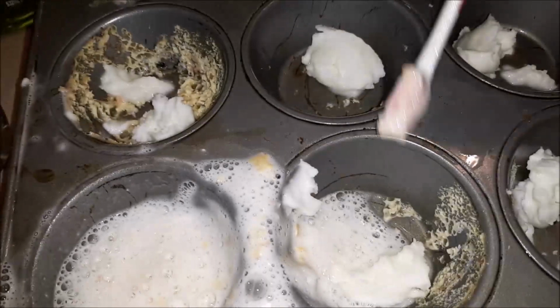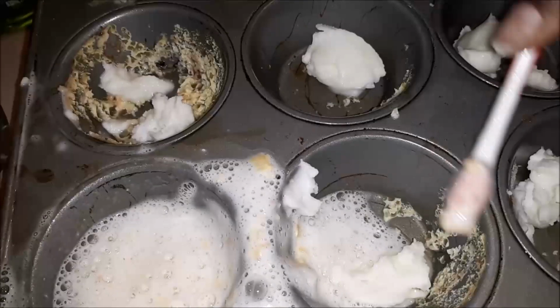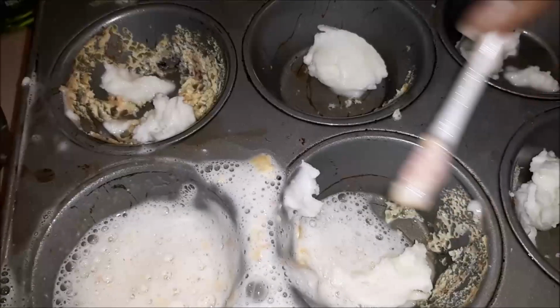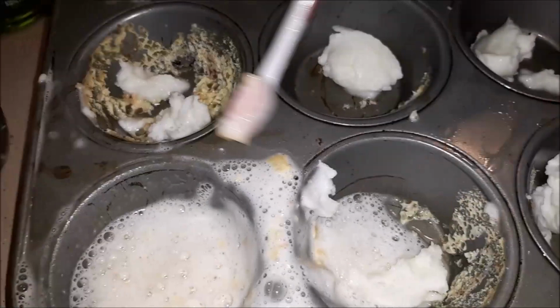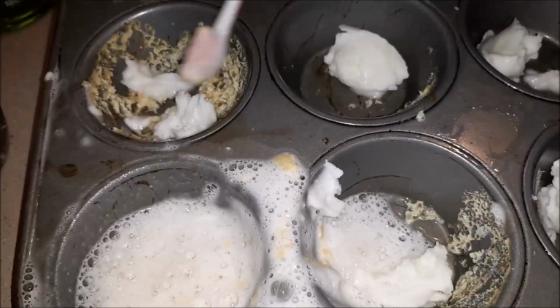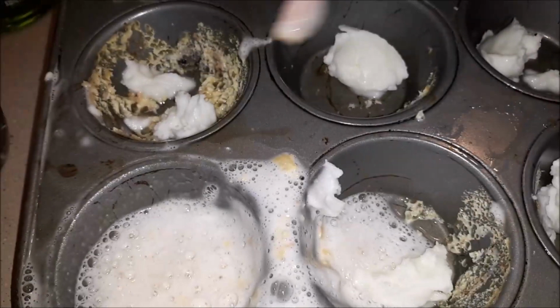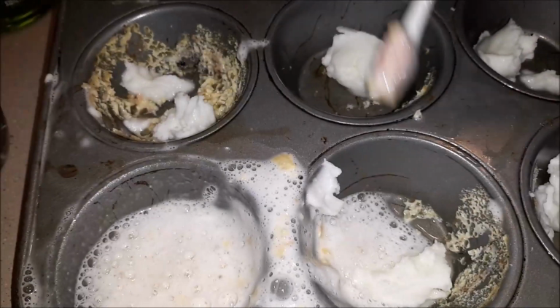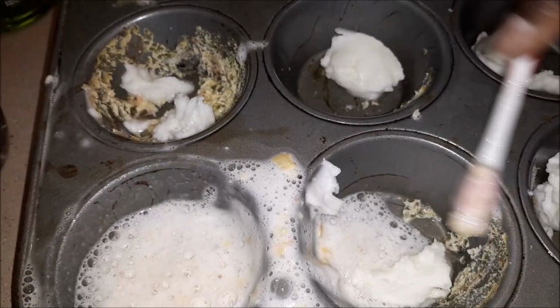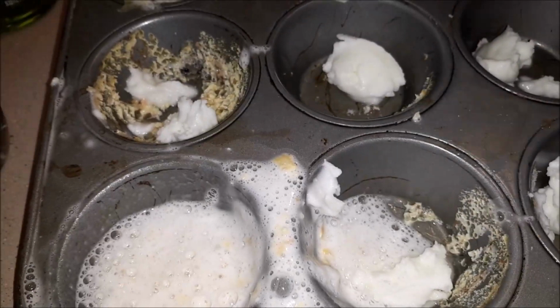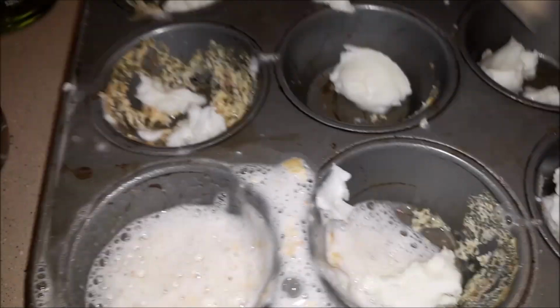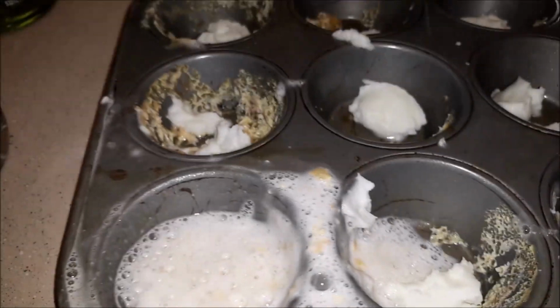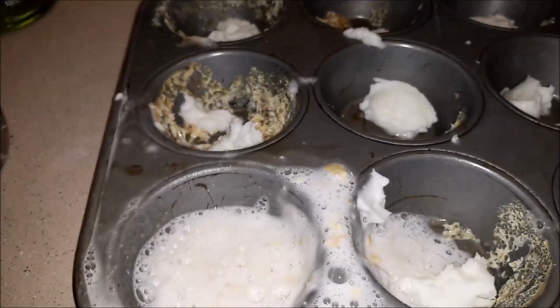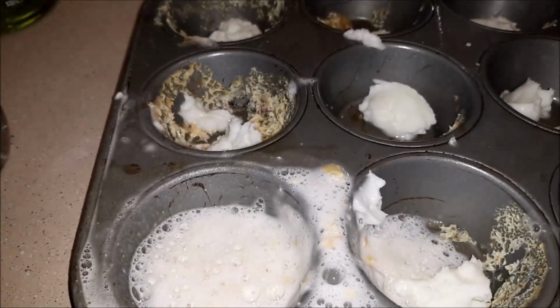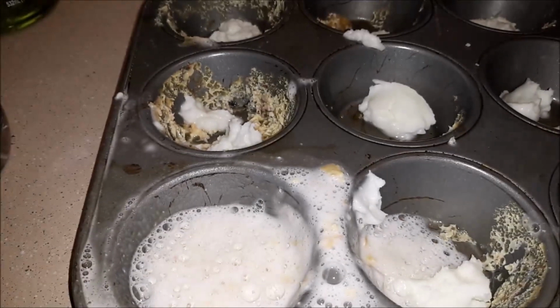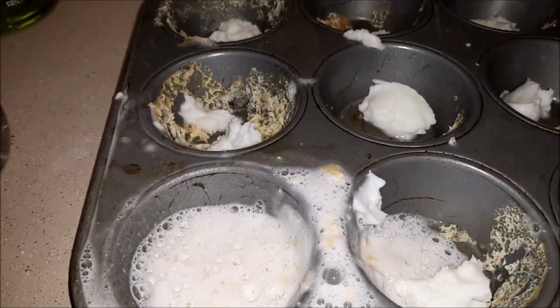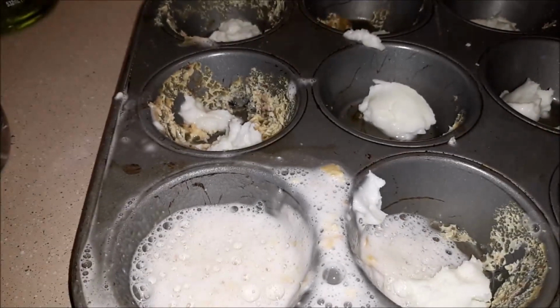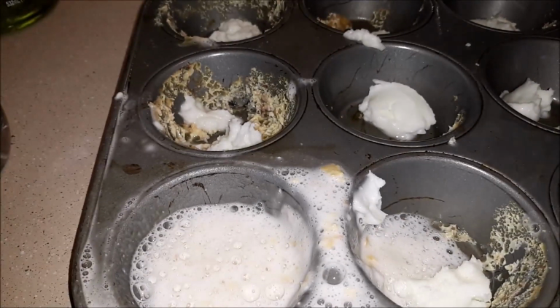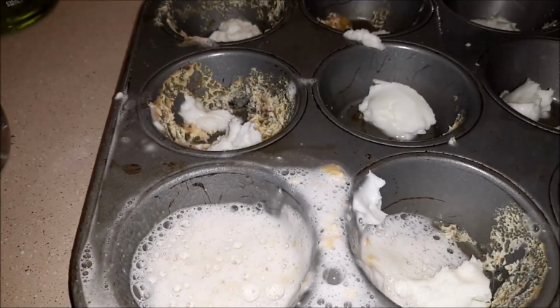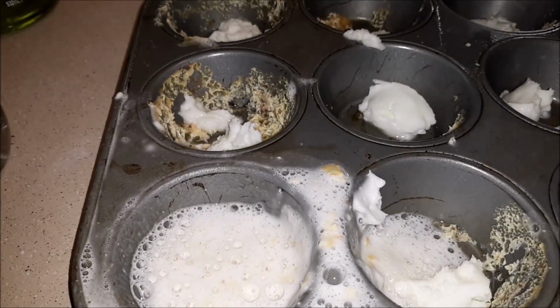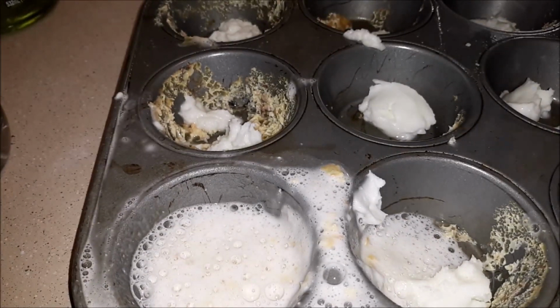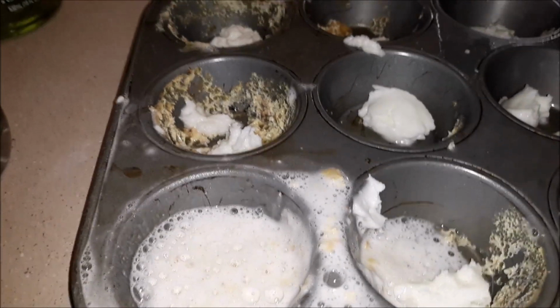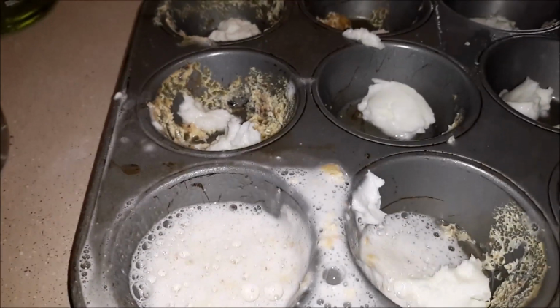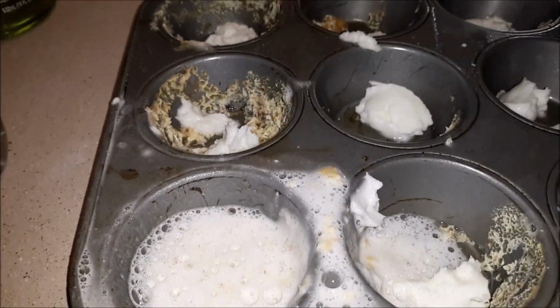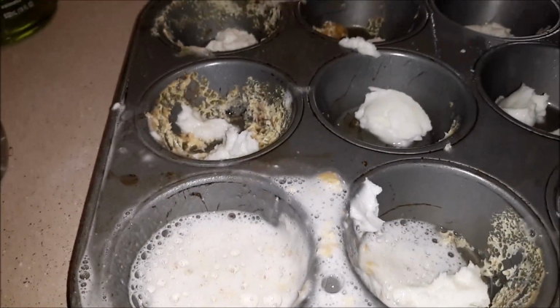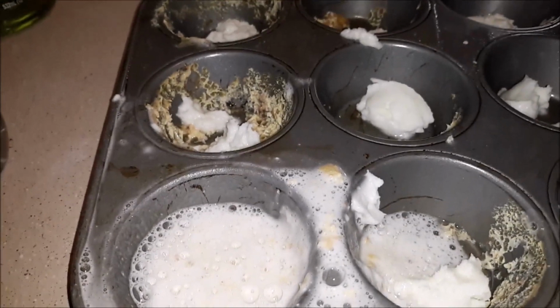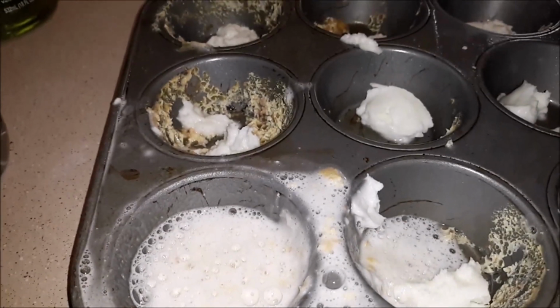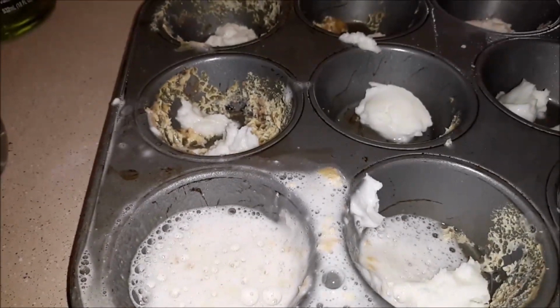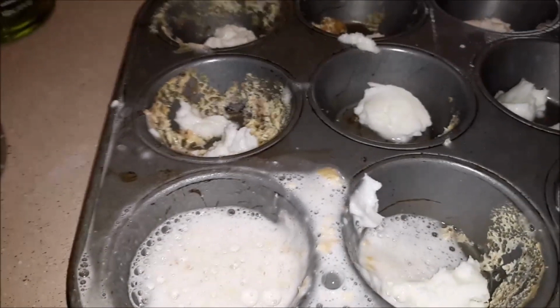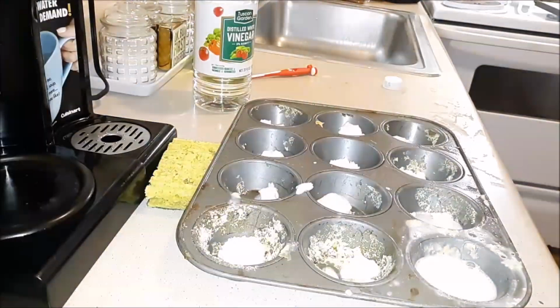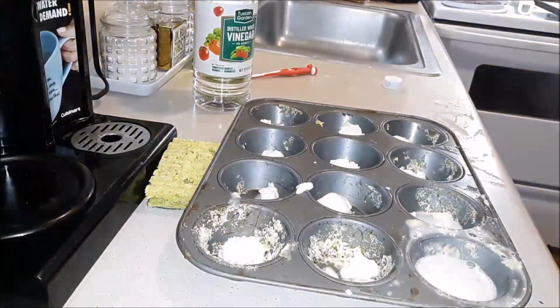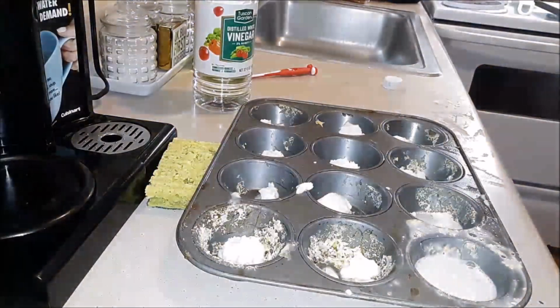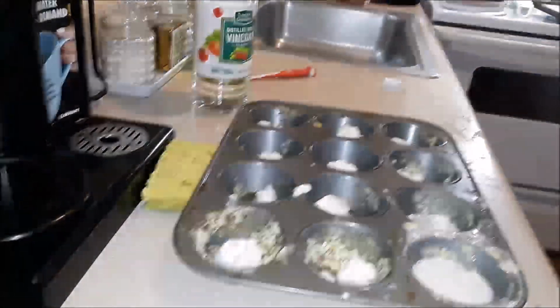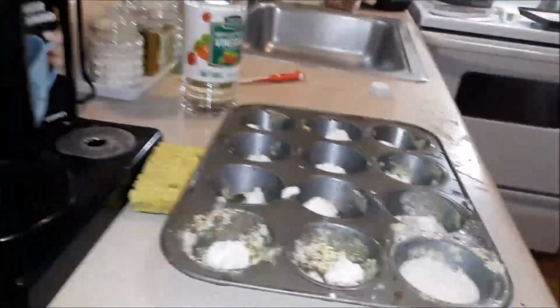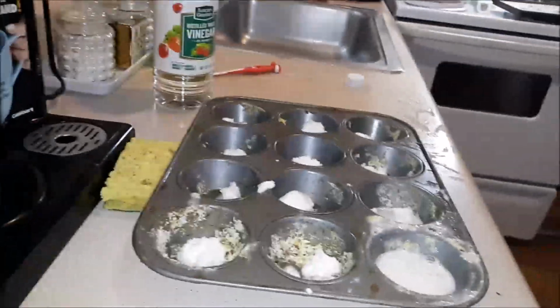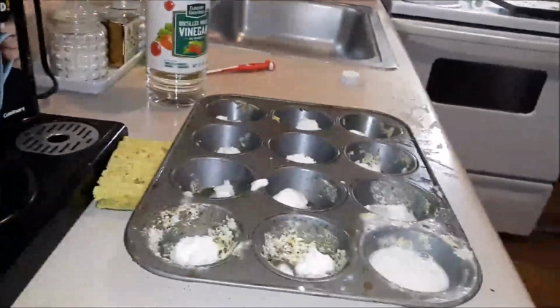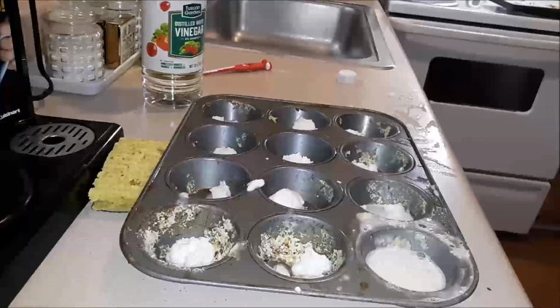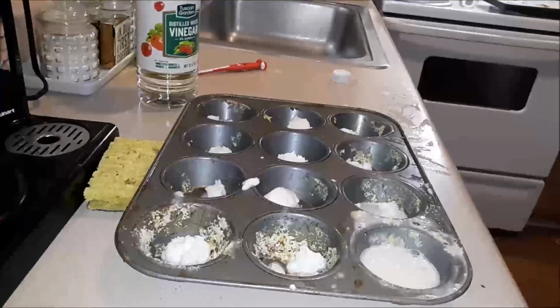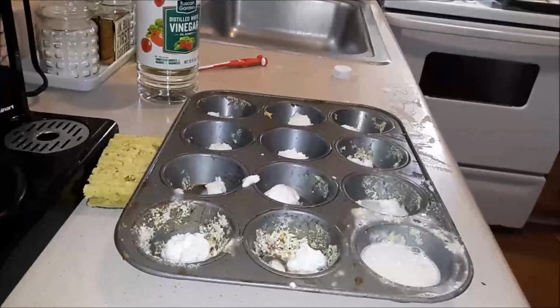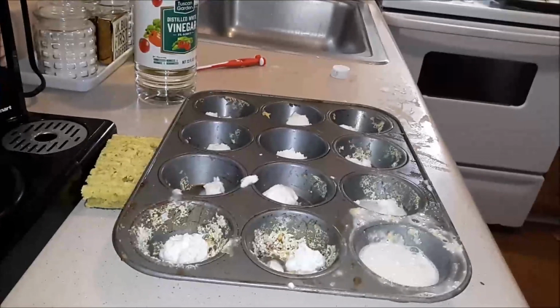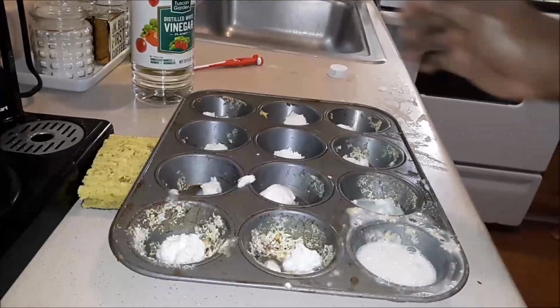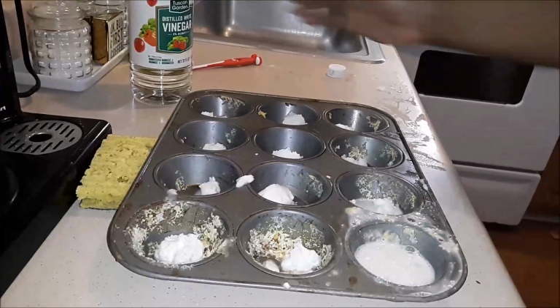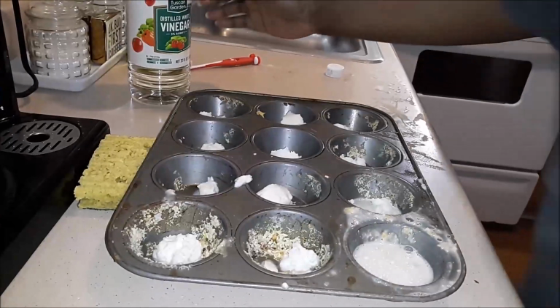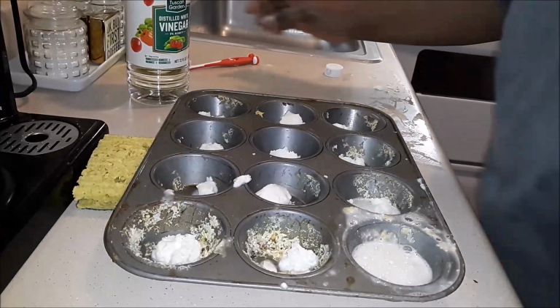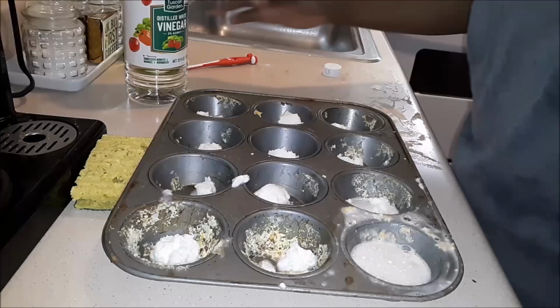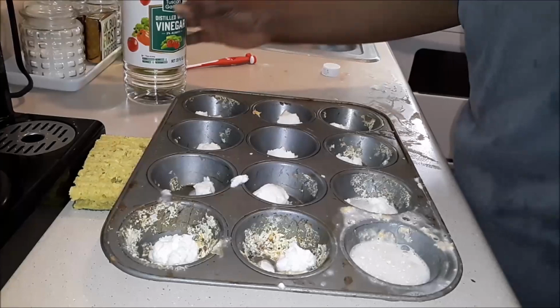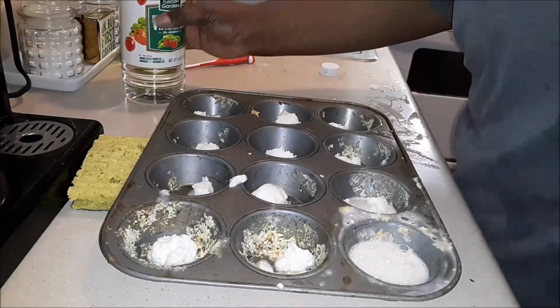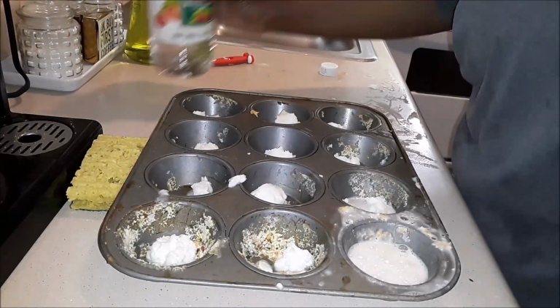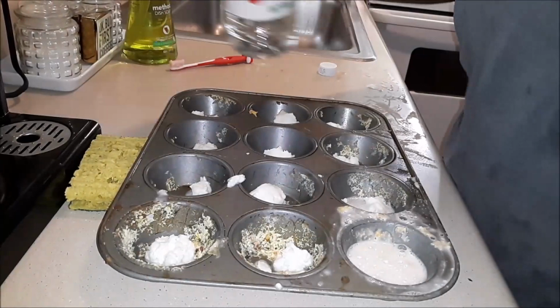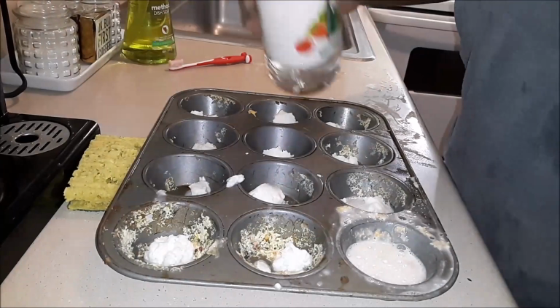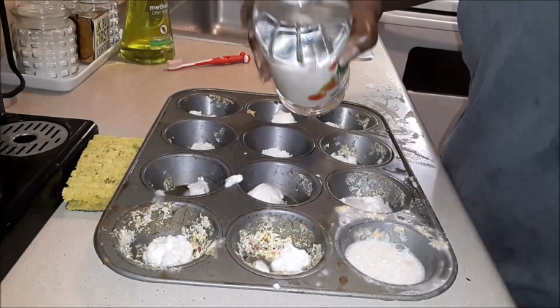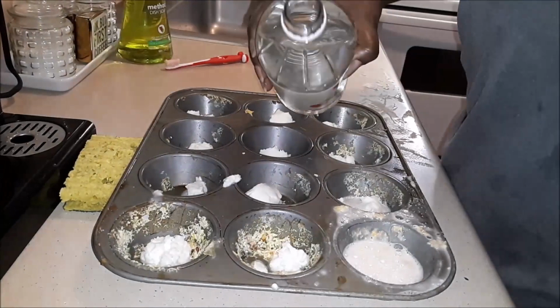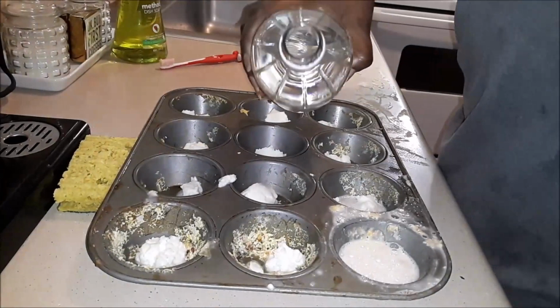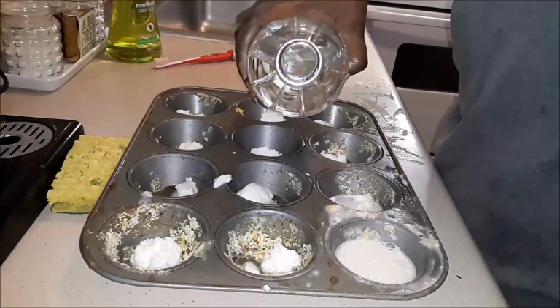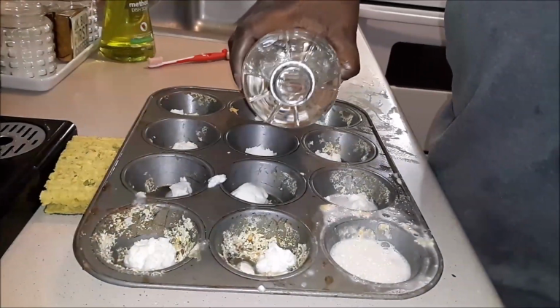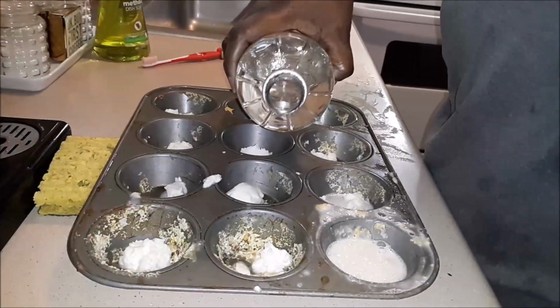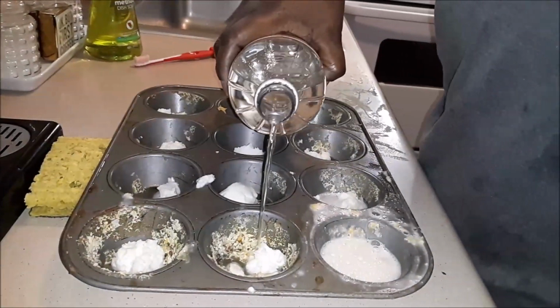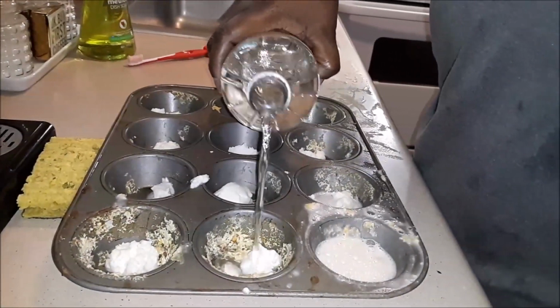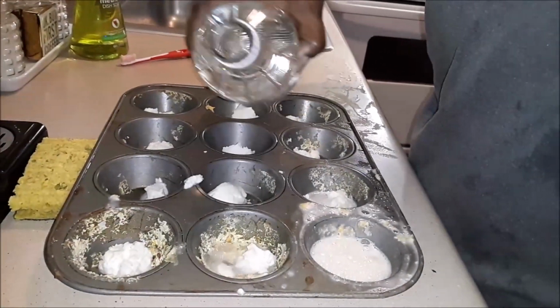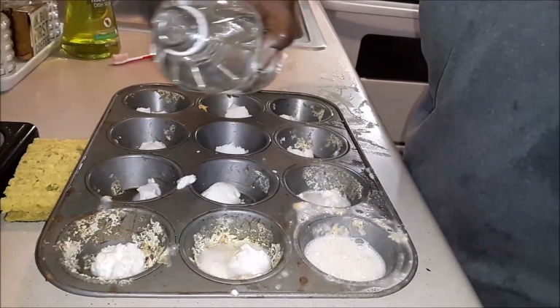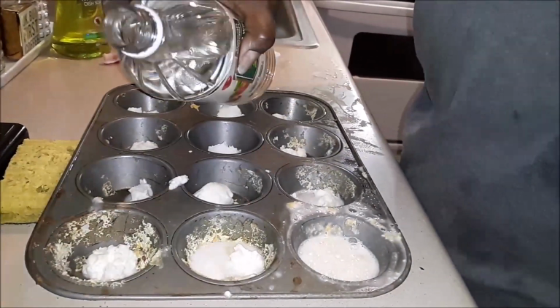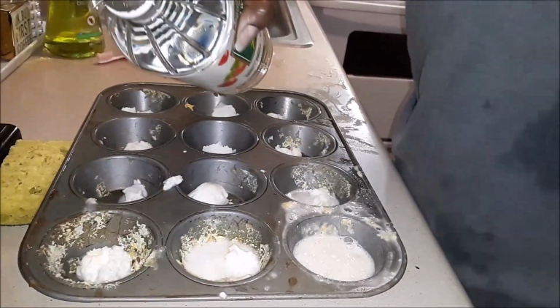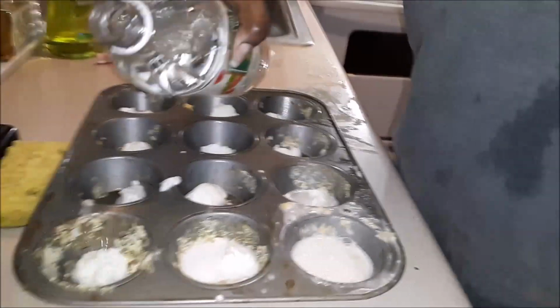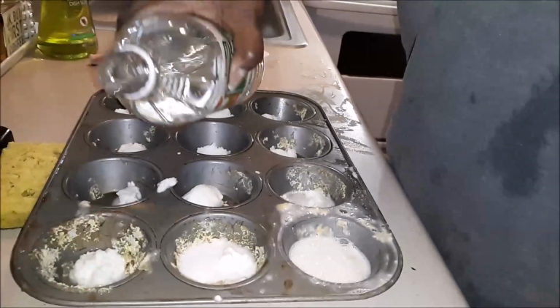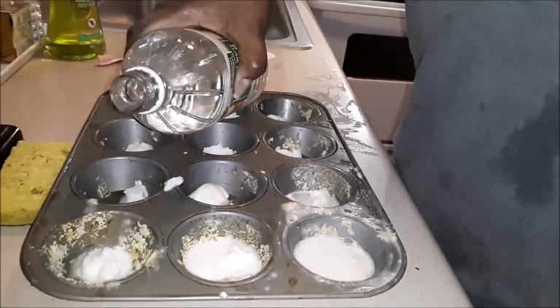So all you need to do now is add vinegar into every single cup to make the chemical reaction and help you clean your muffin pan.